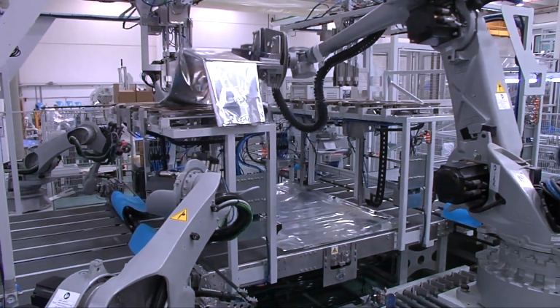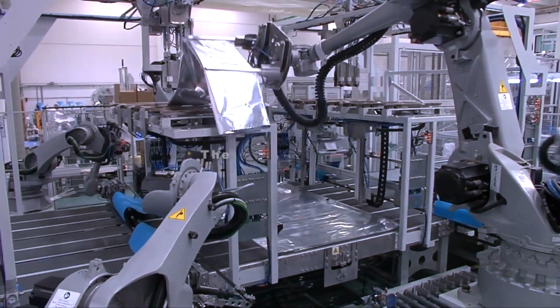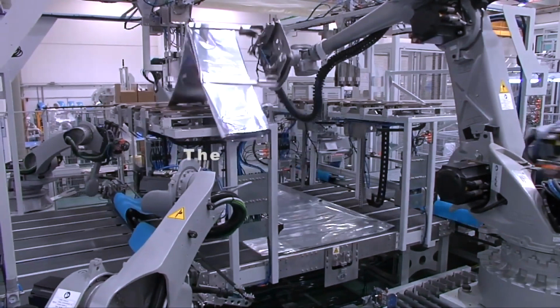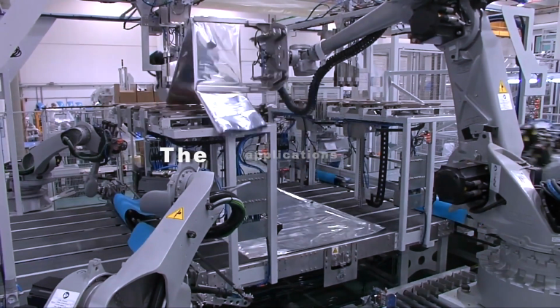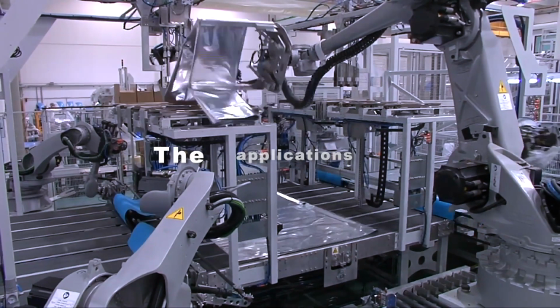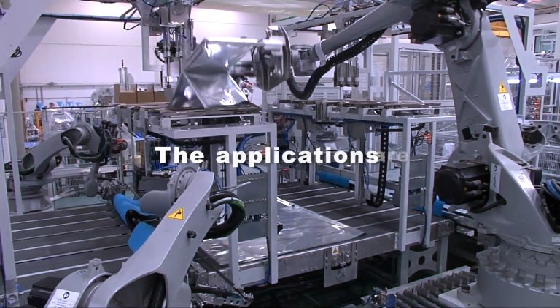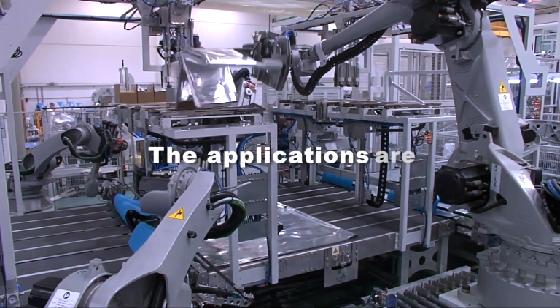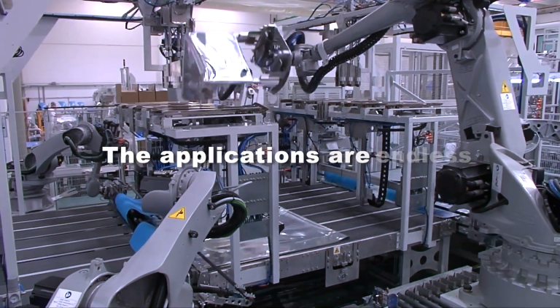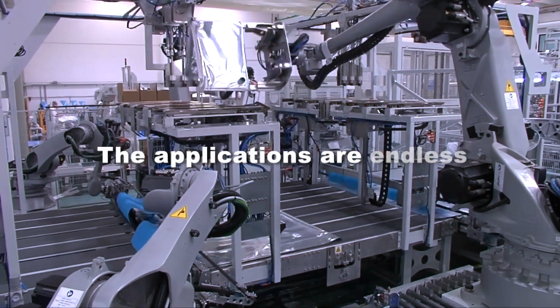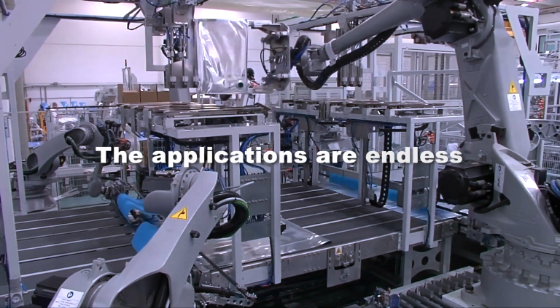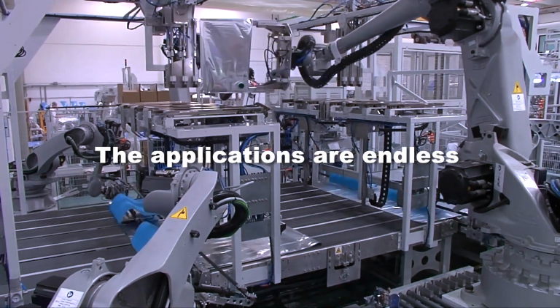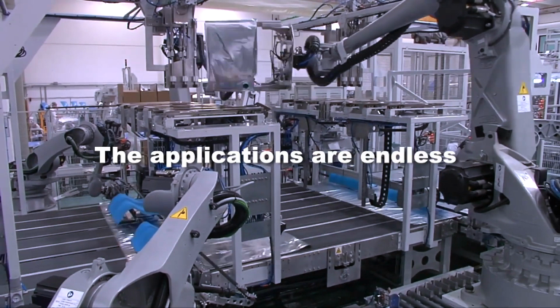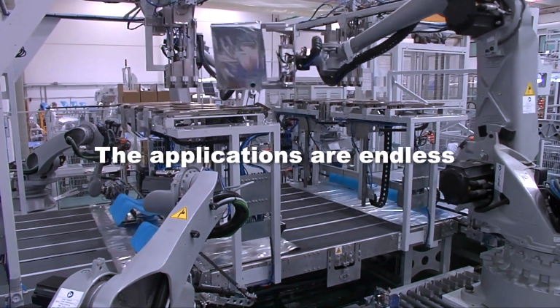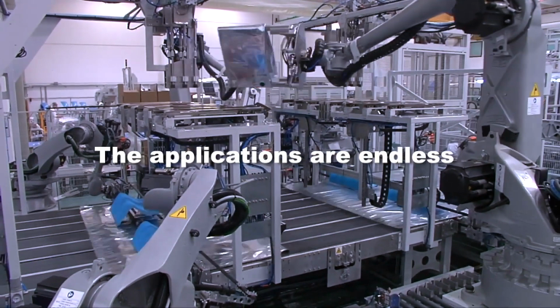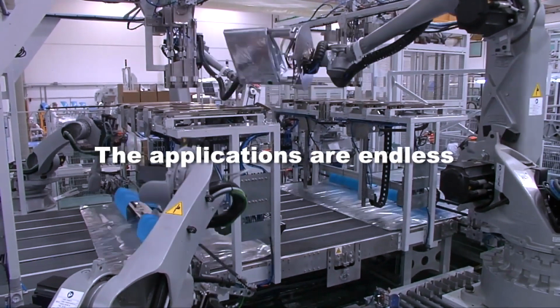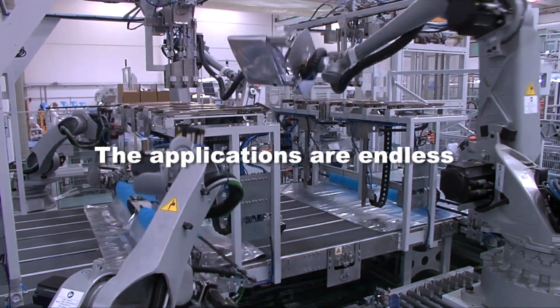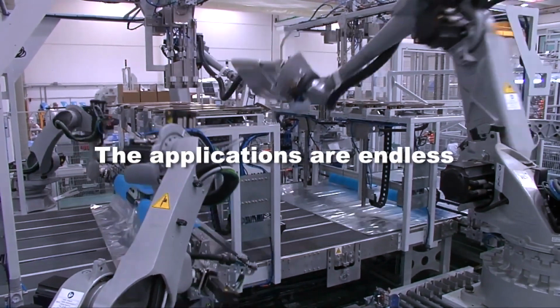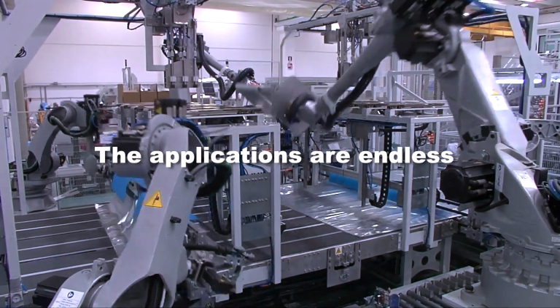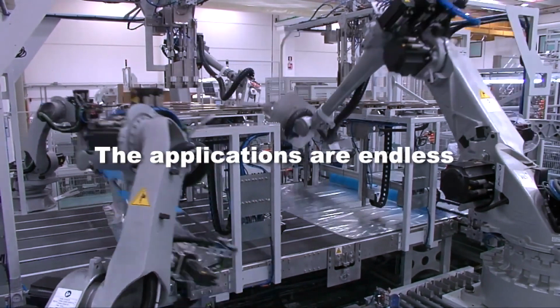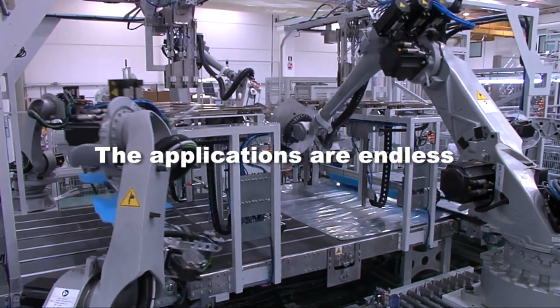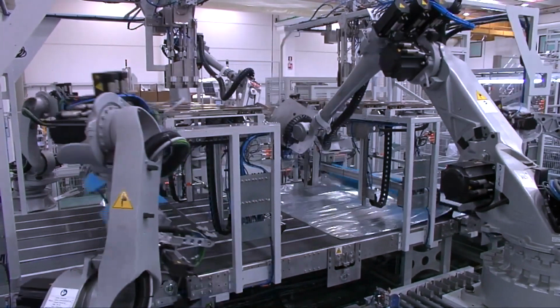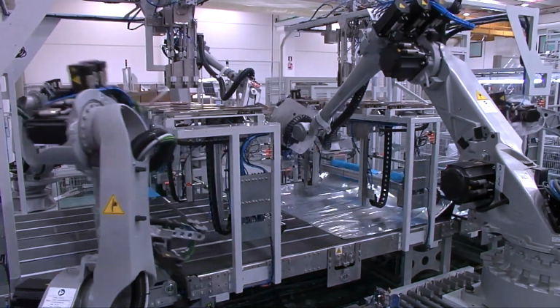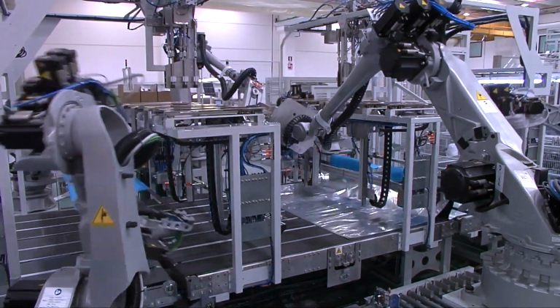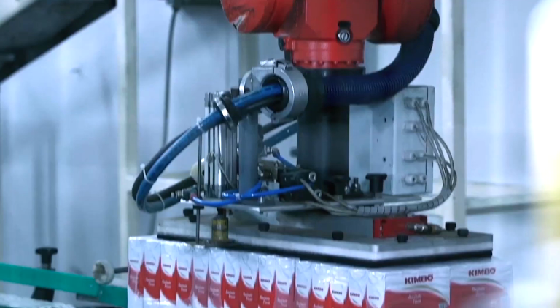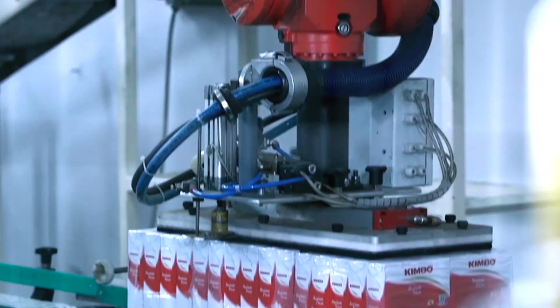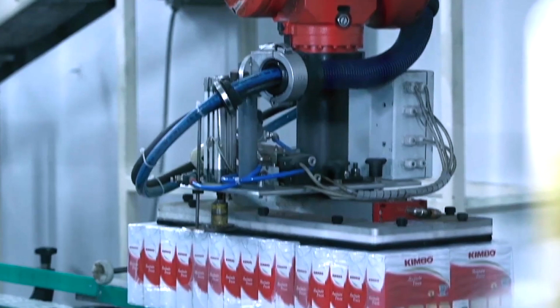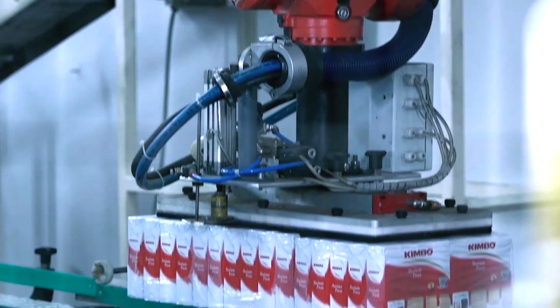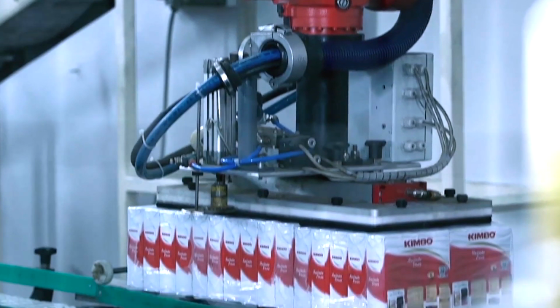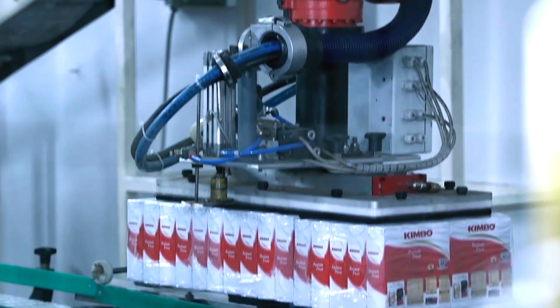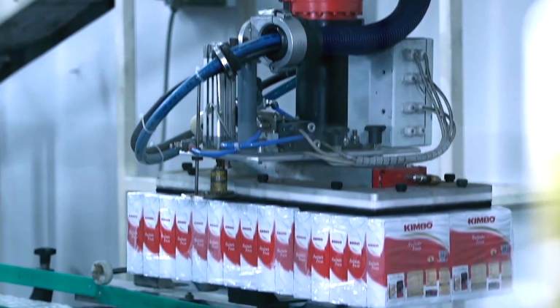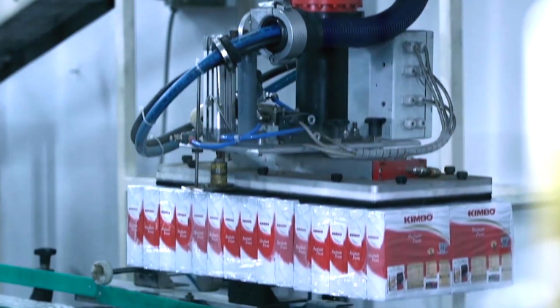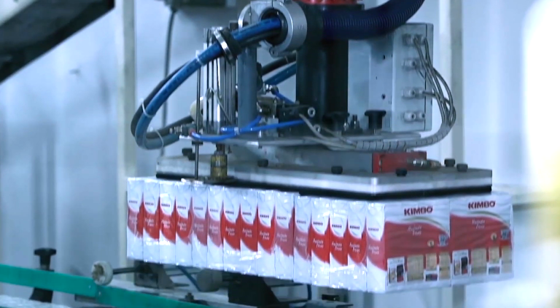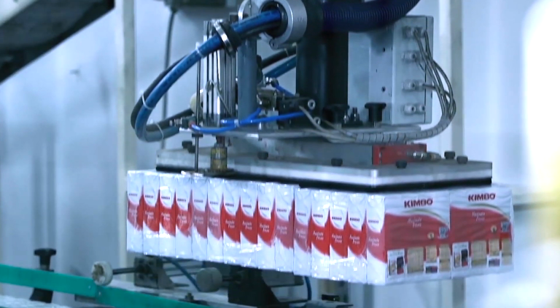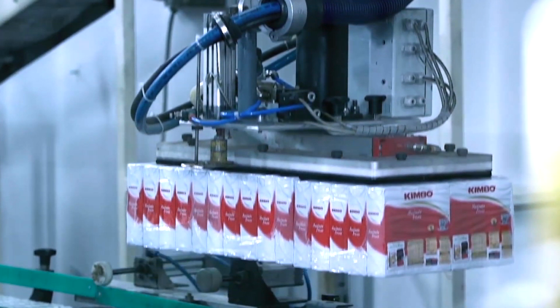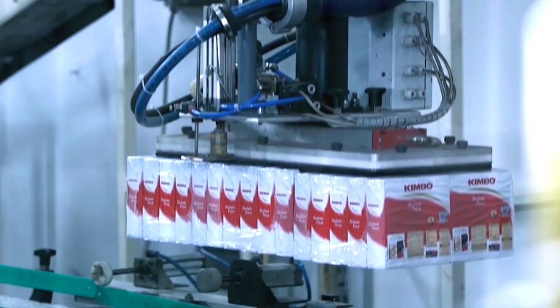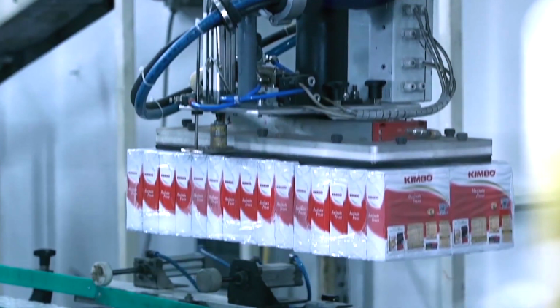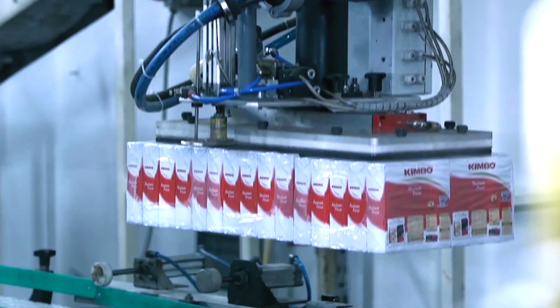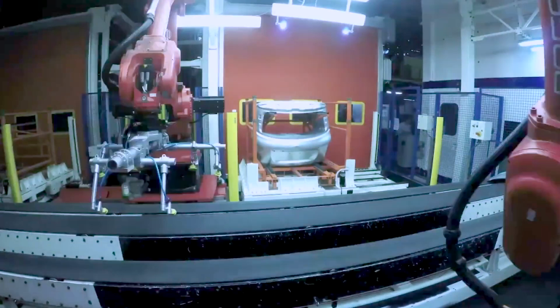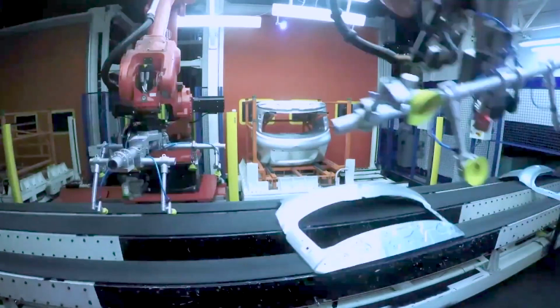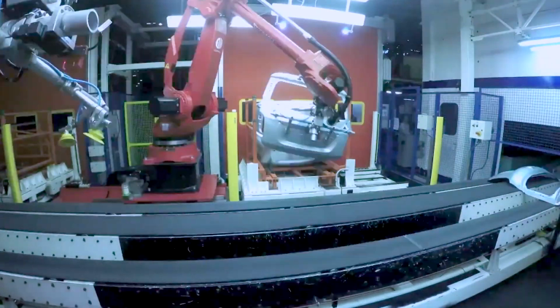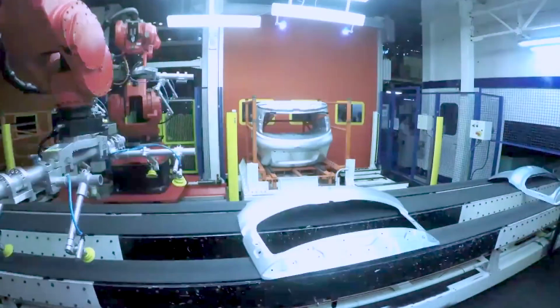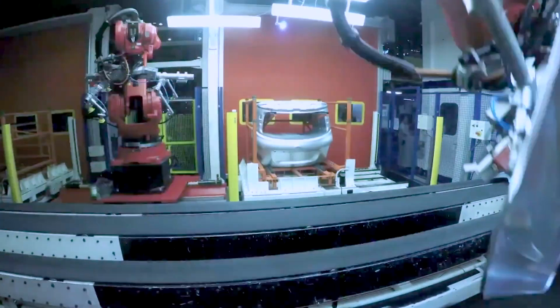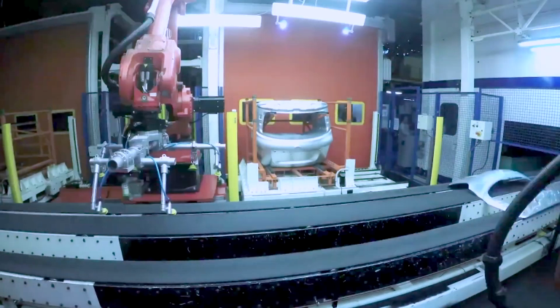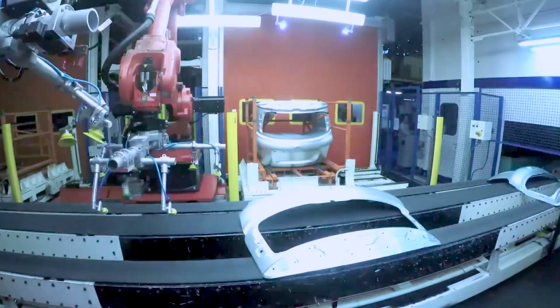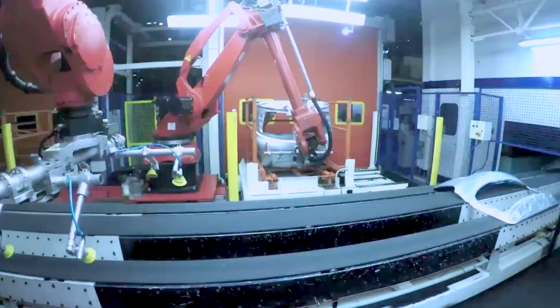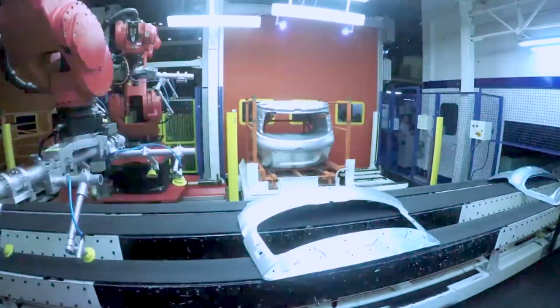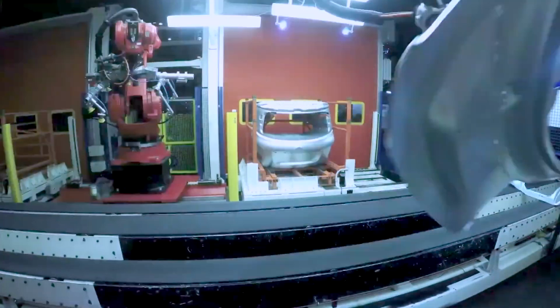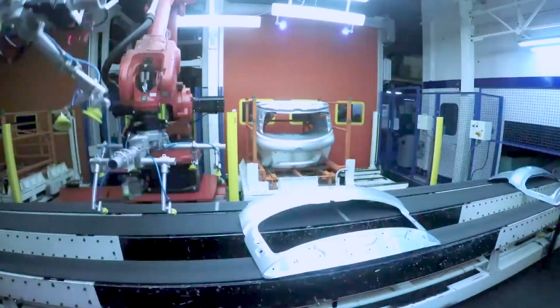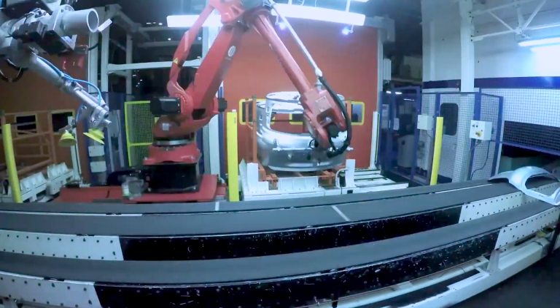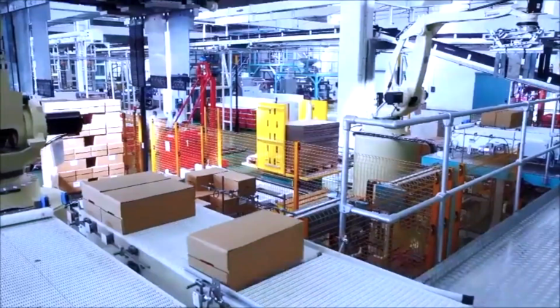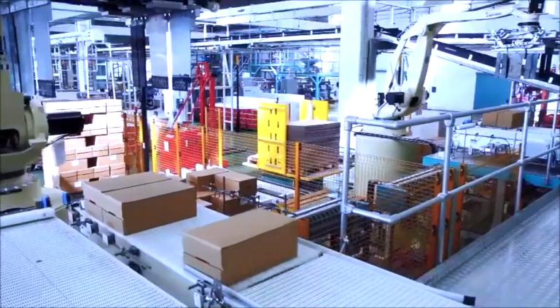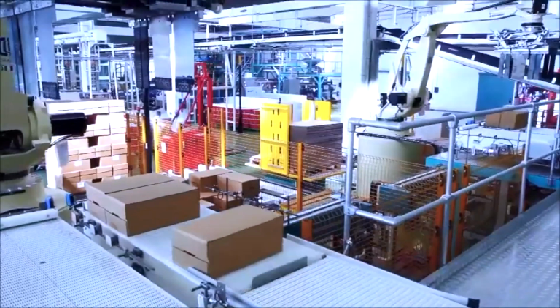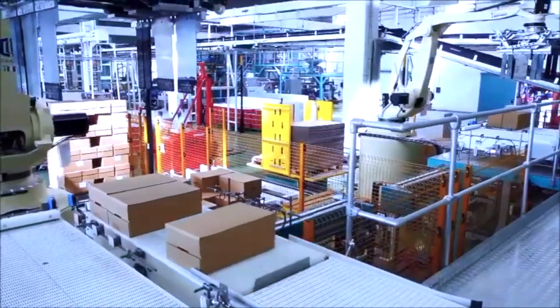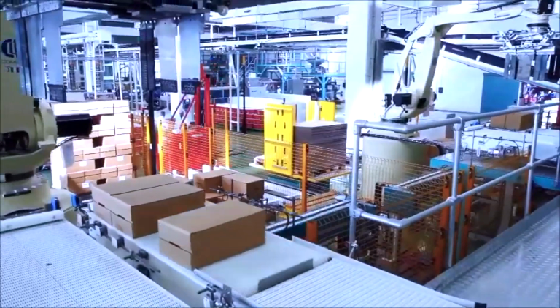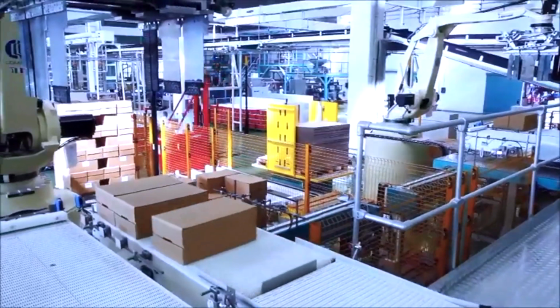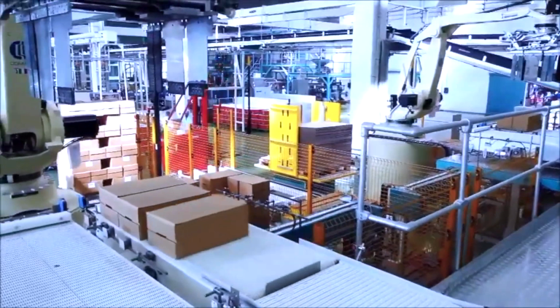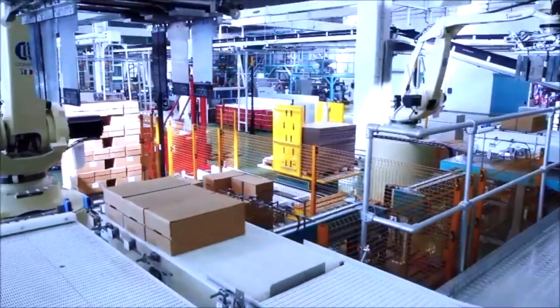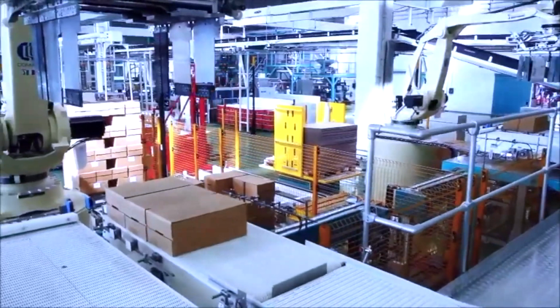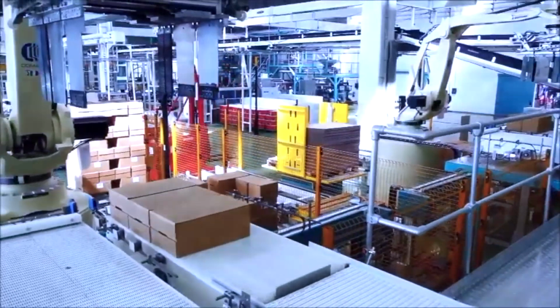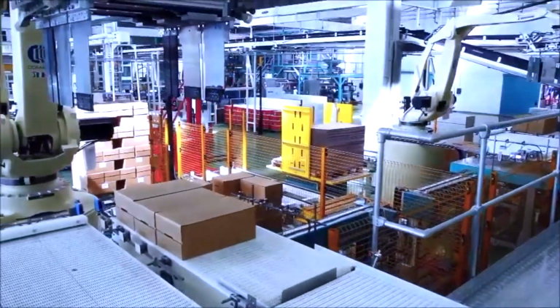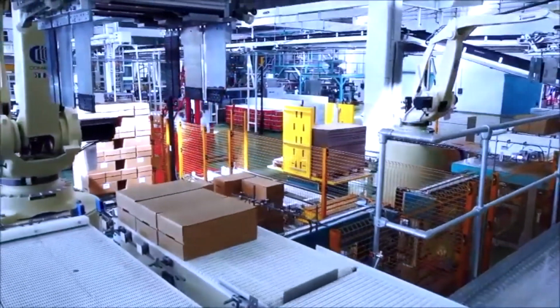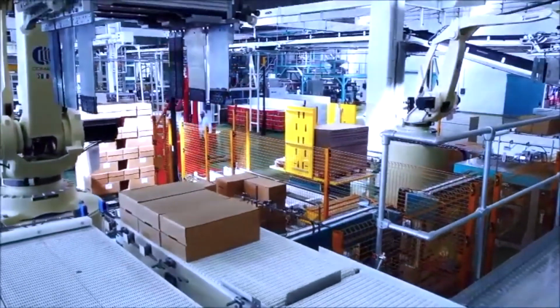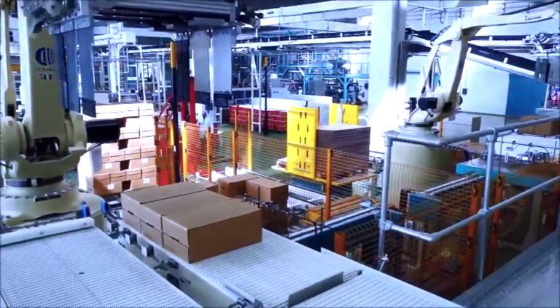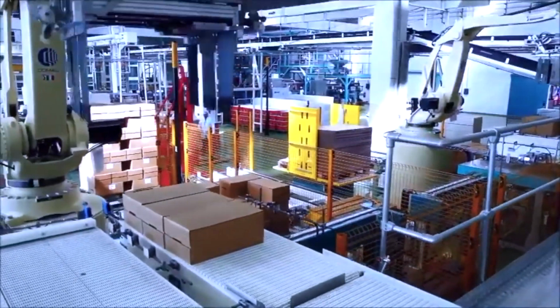The applications are endless, and include everything from end-of-line processes to pick and place, boxing, palletizing, logistics and more.